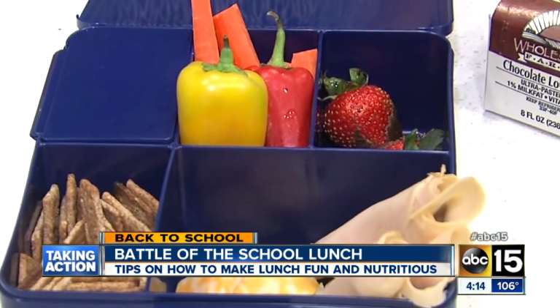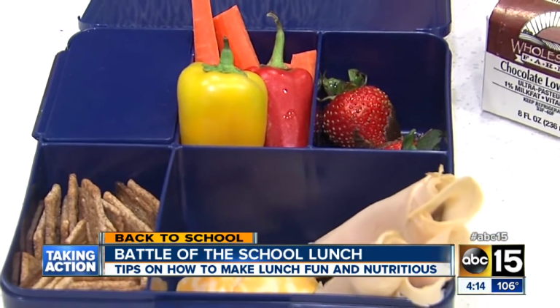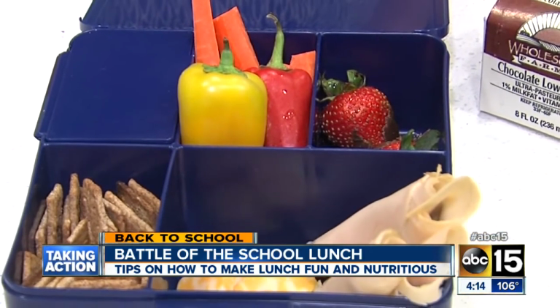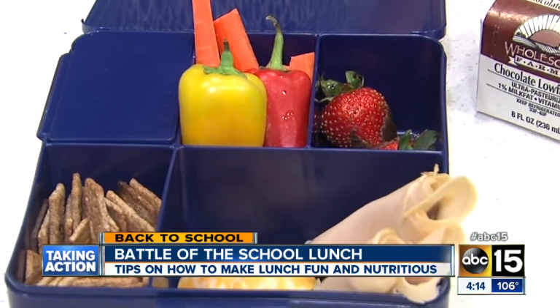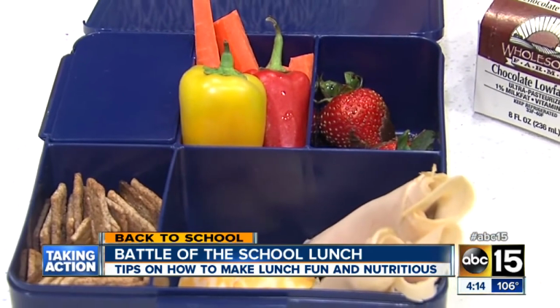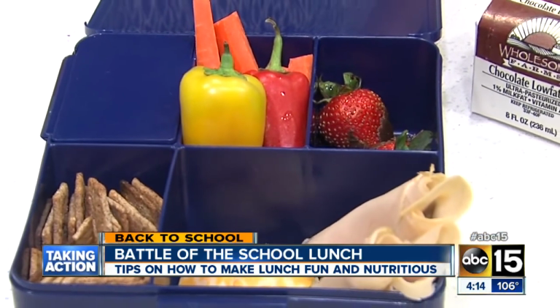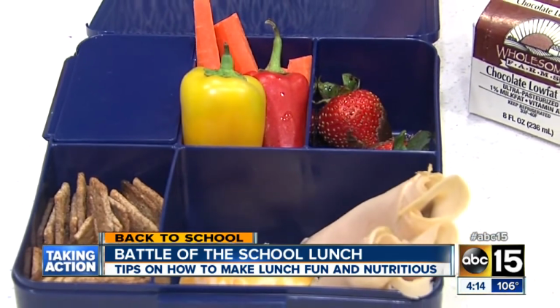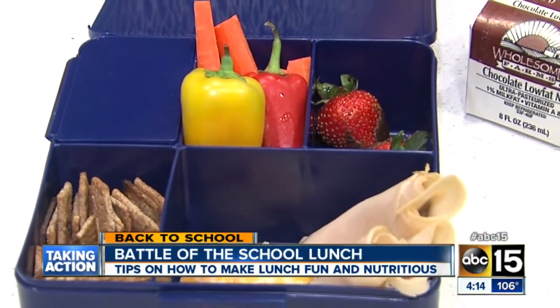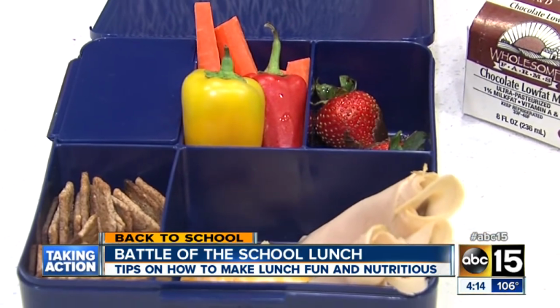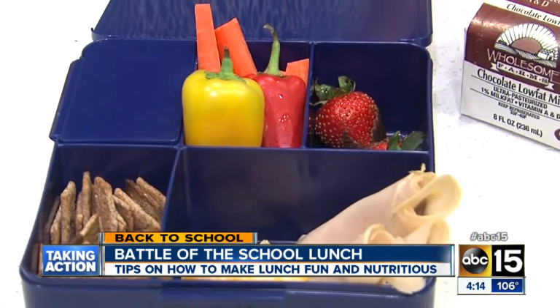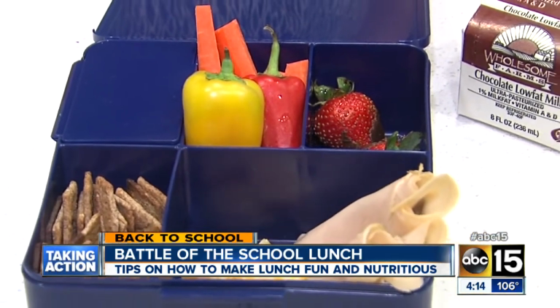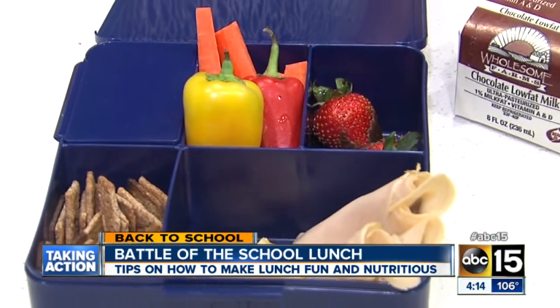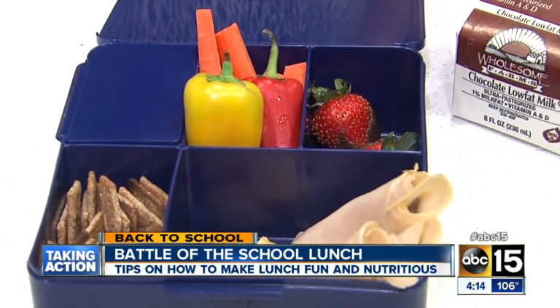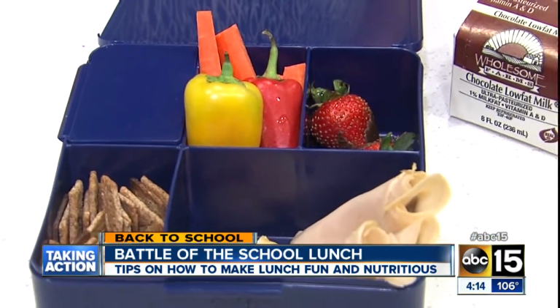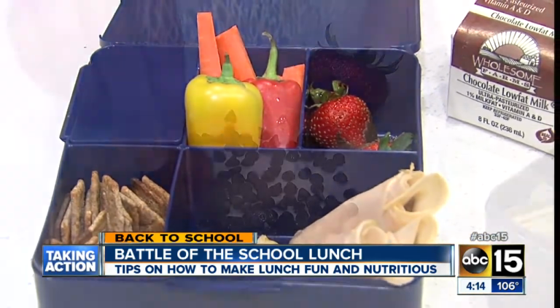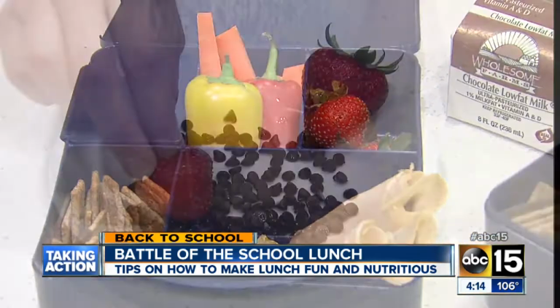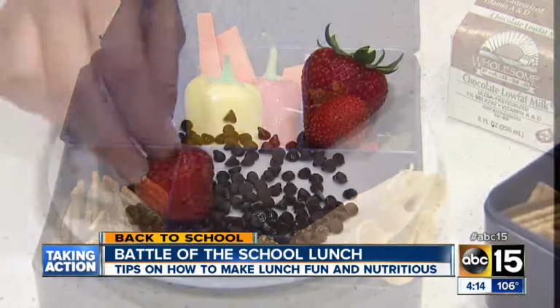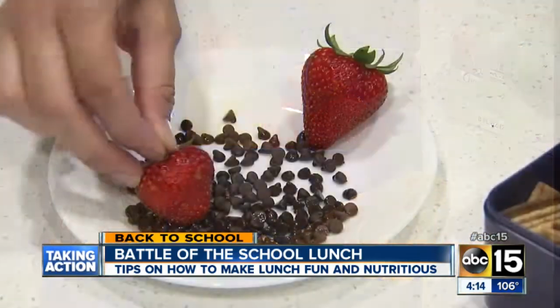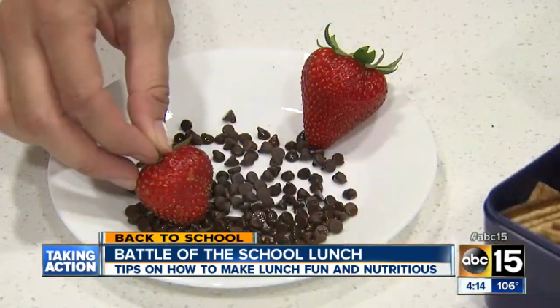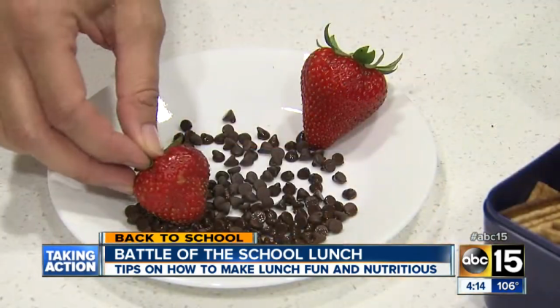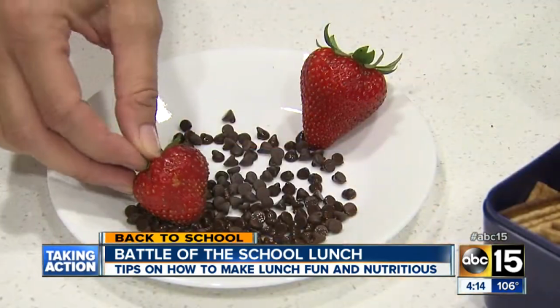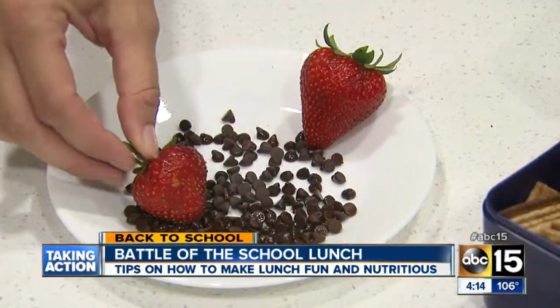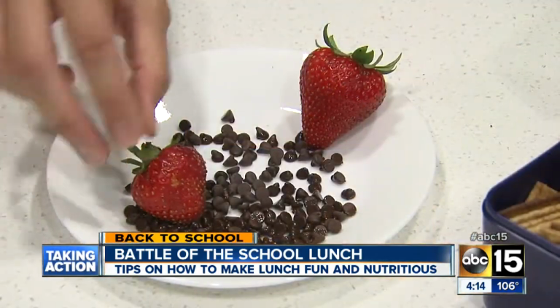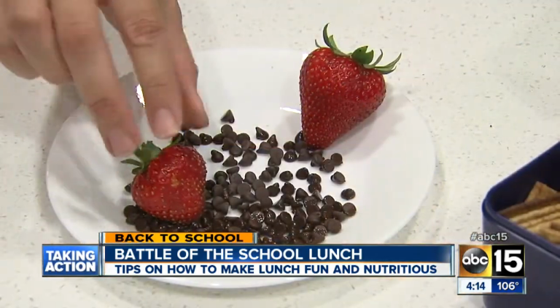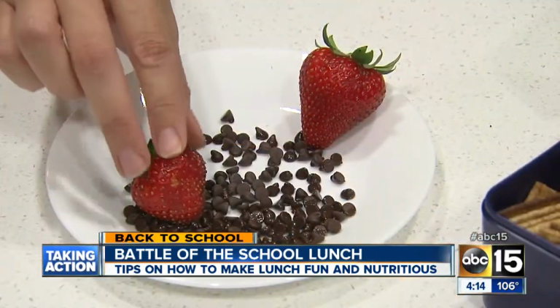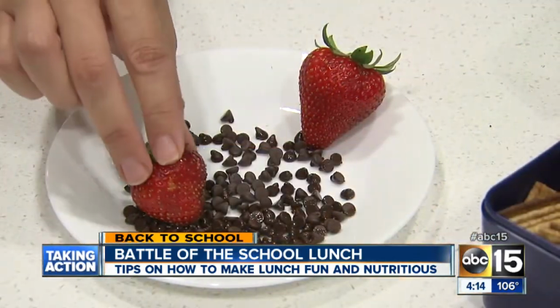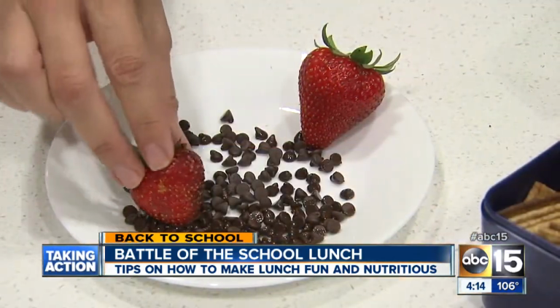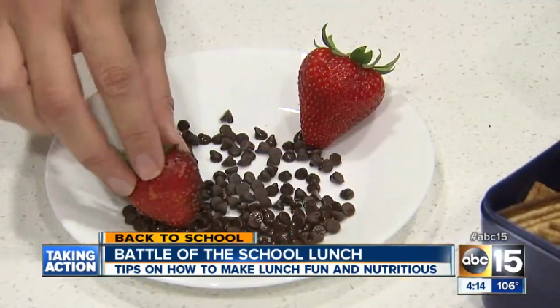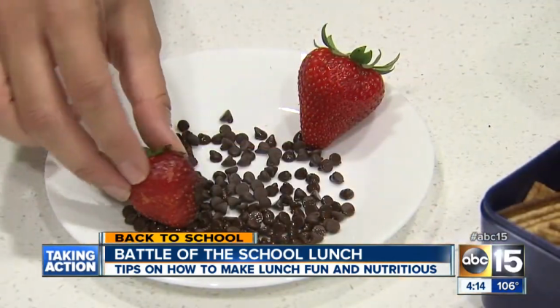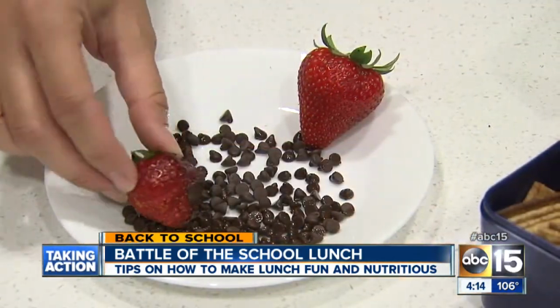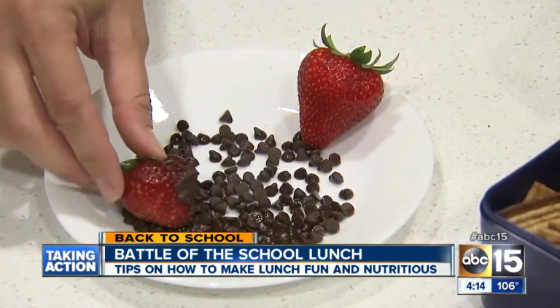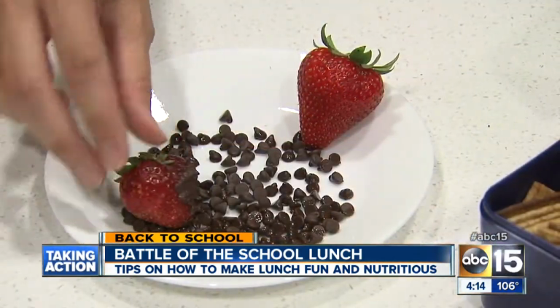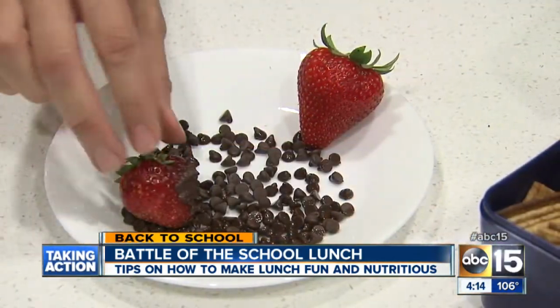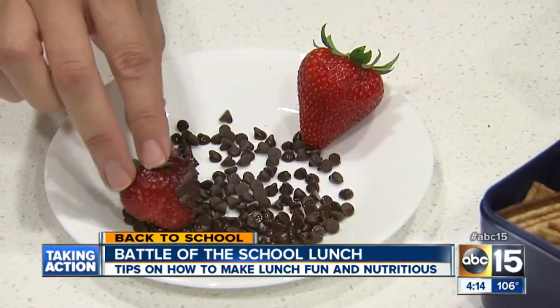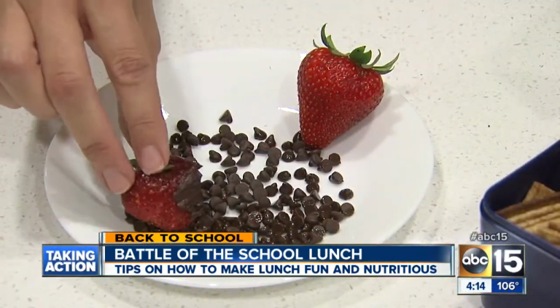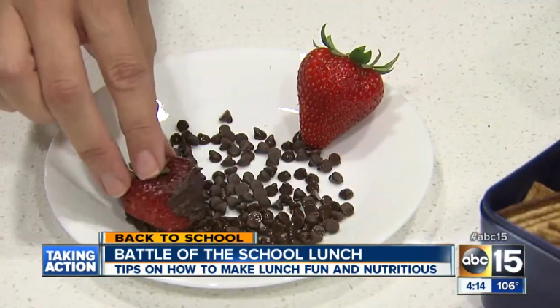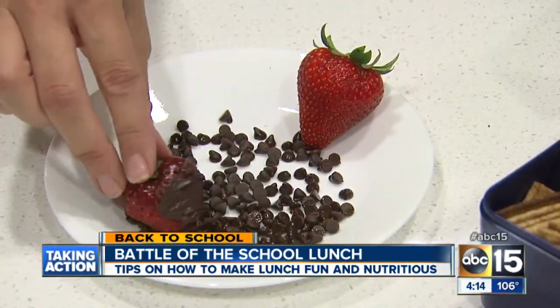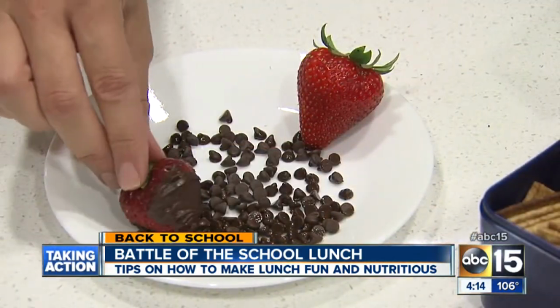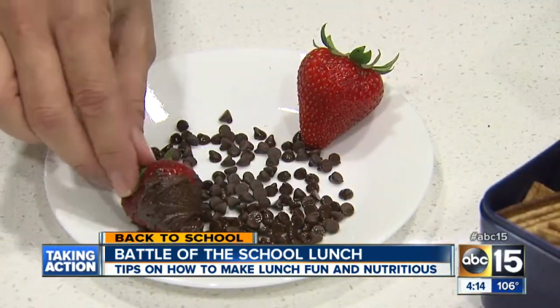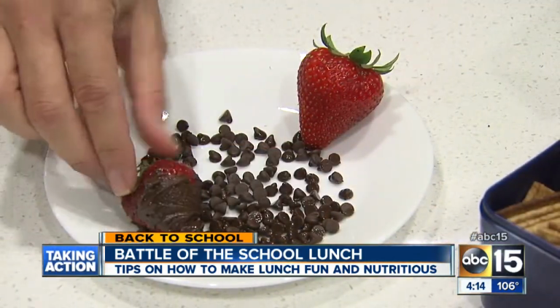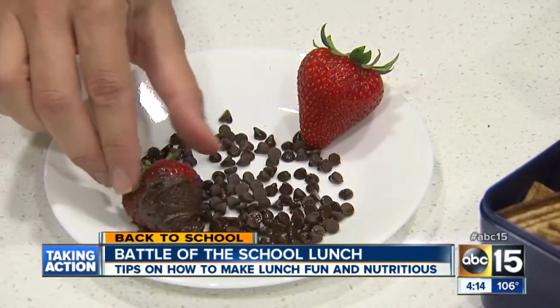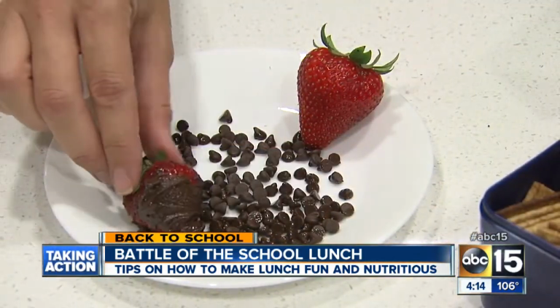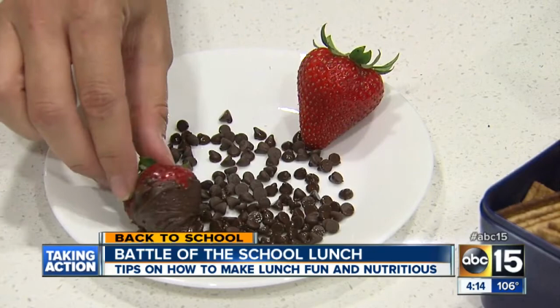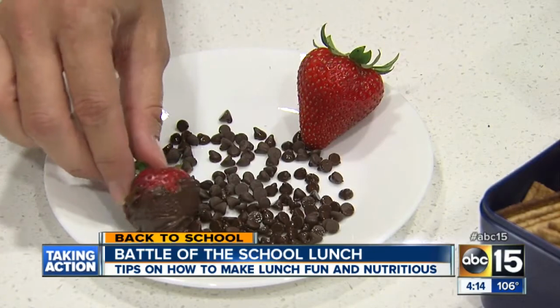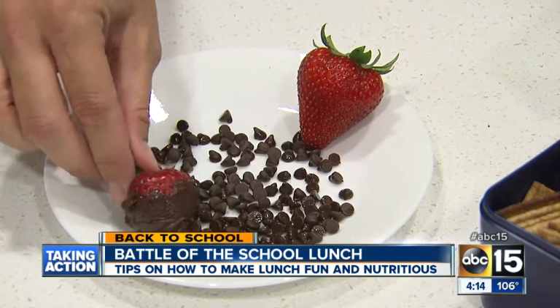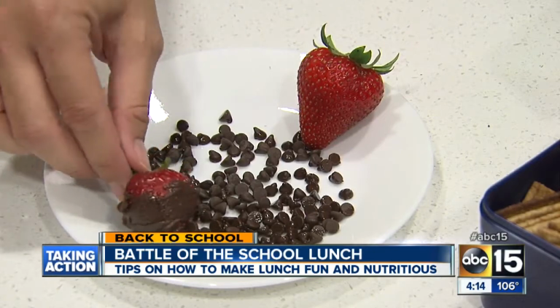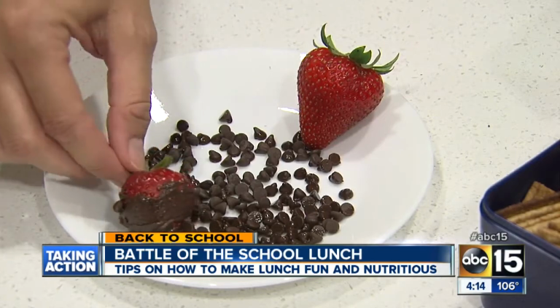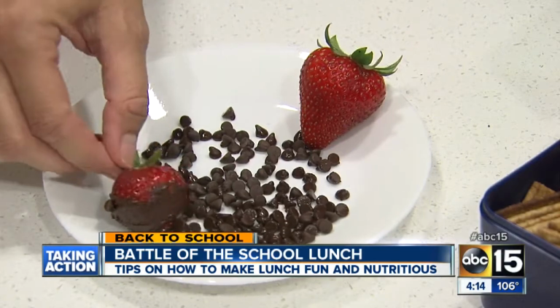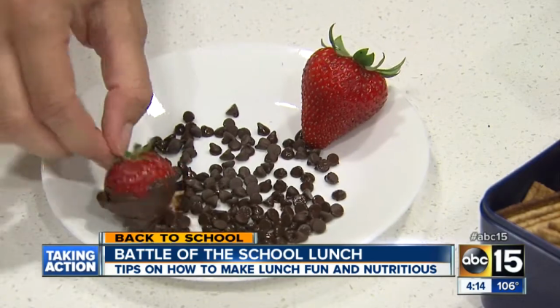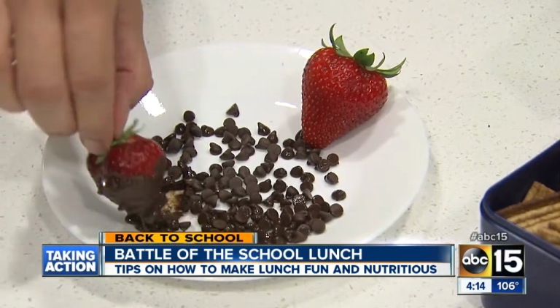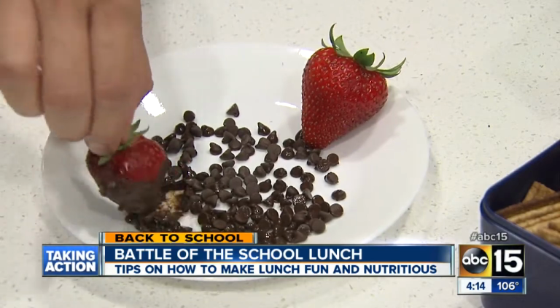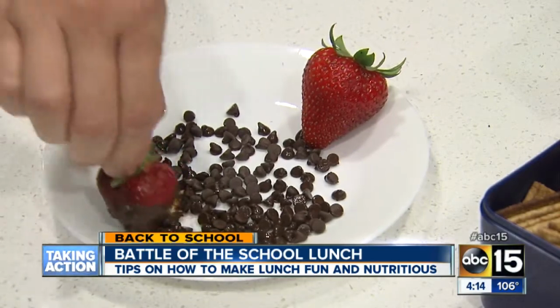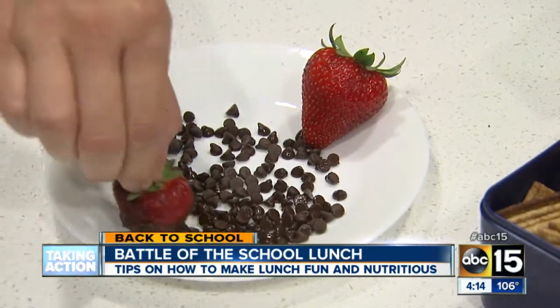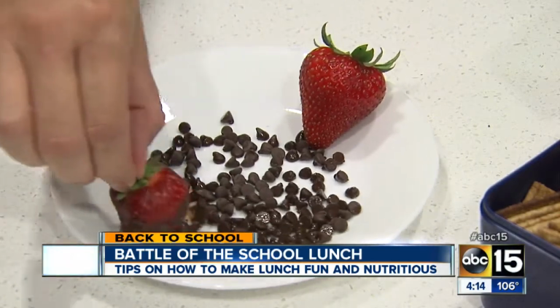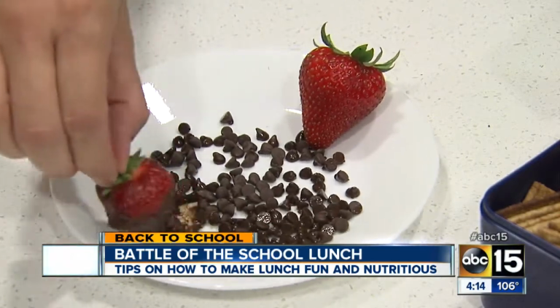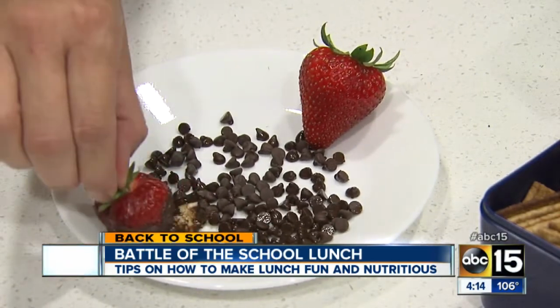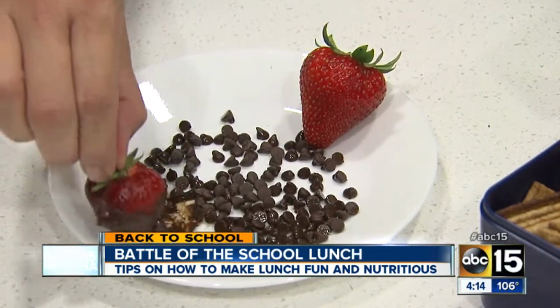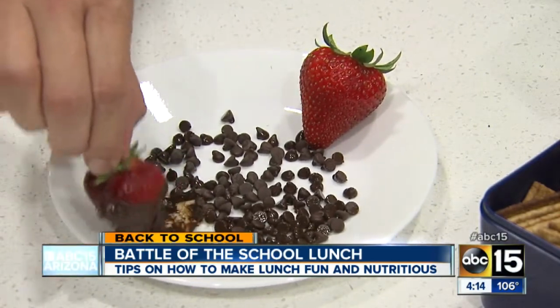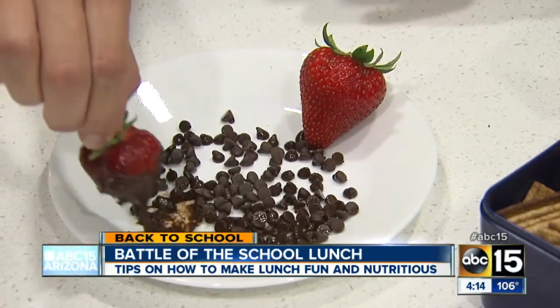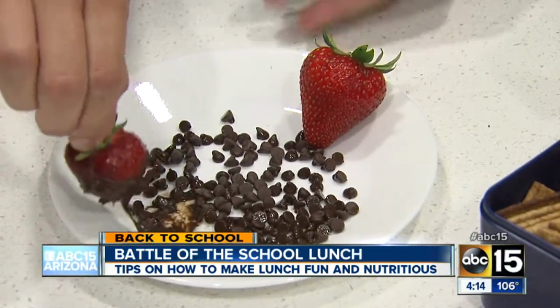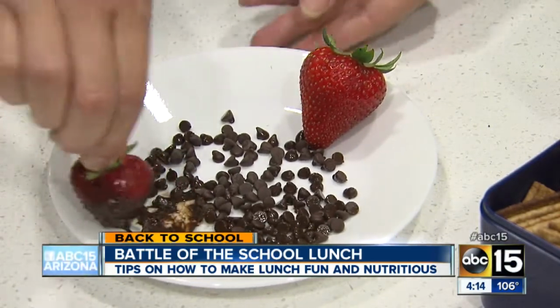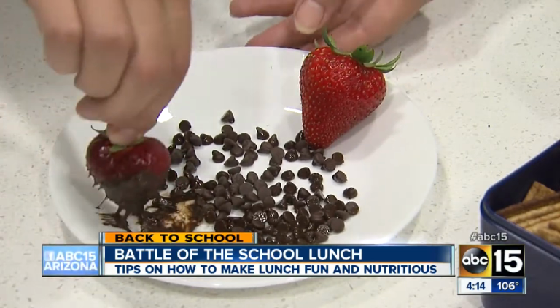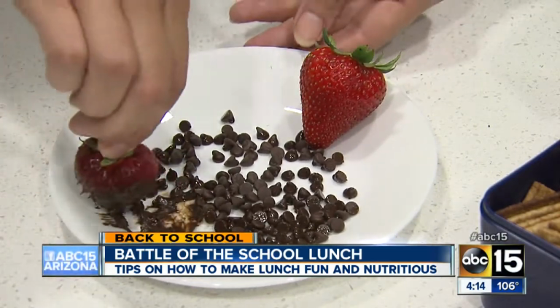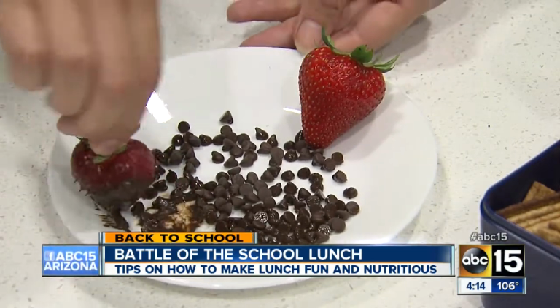Johnson says try to follow the 90-10 rule: 90% nutritious, and then throw in 10% treats. Reporting in Phoenix, Mary Ellen Resendez, ABC 15 News.